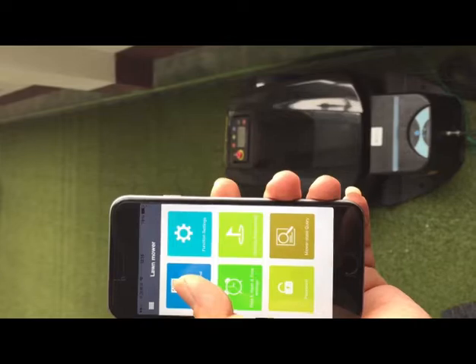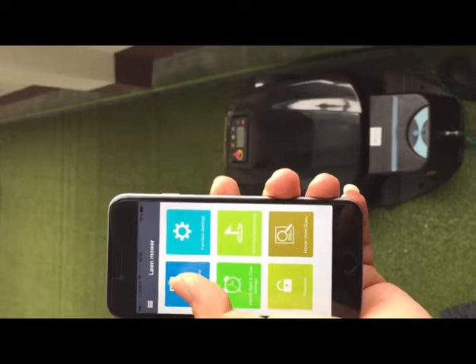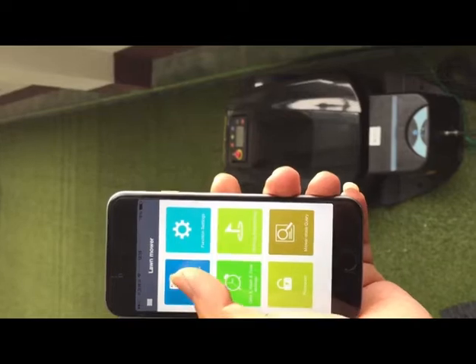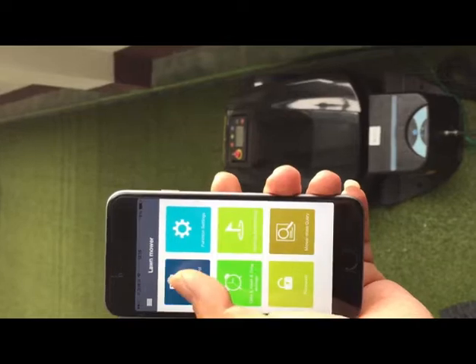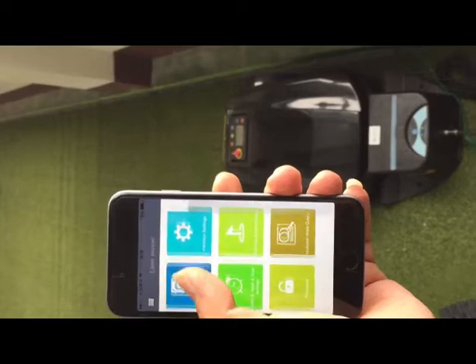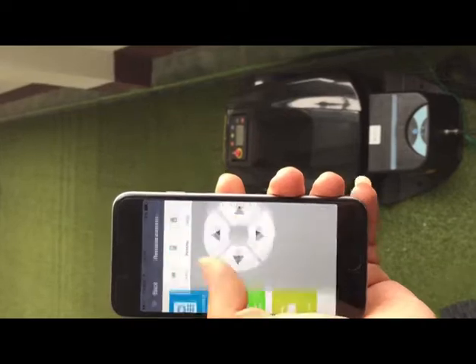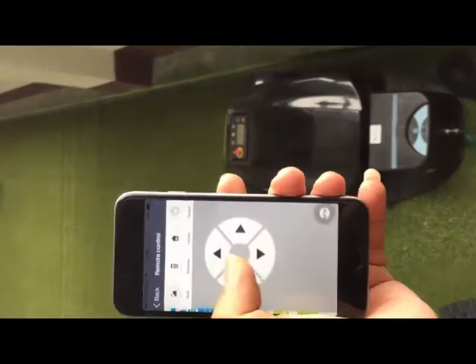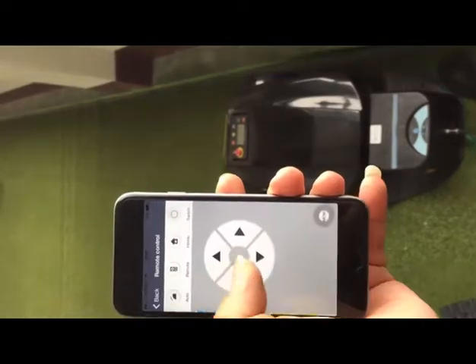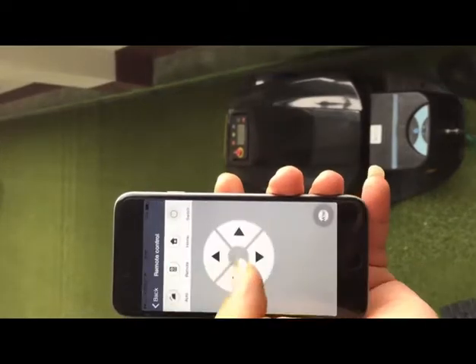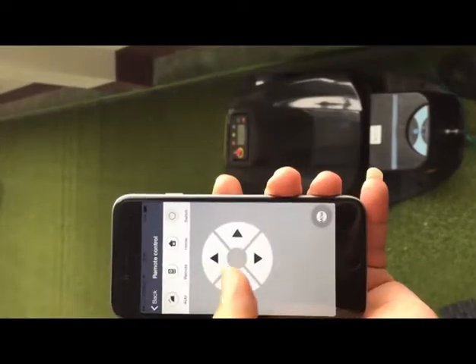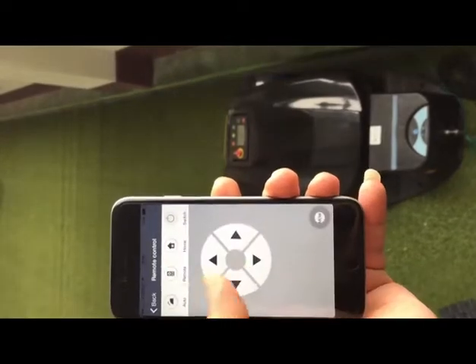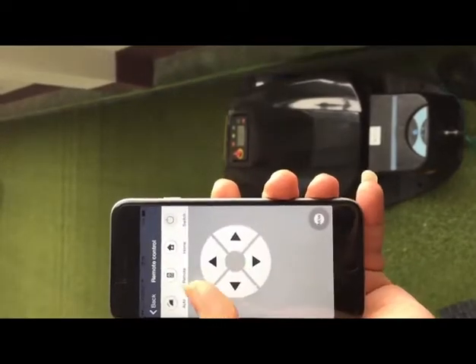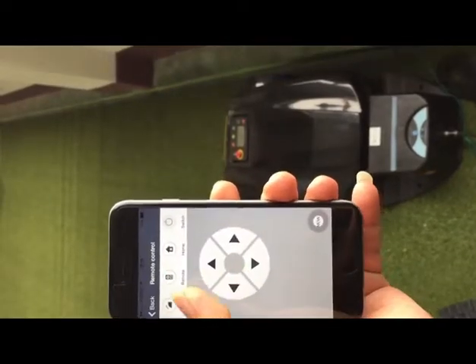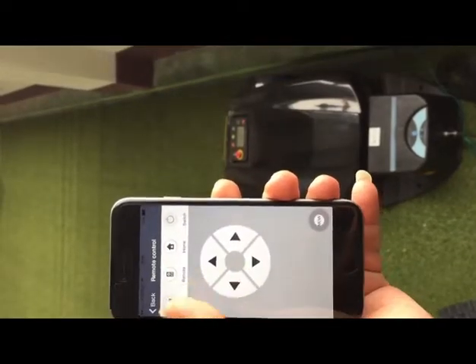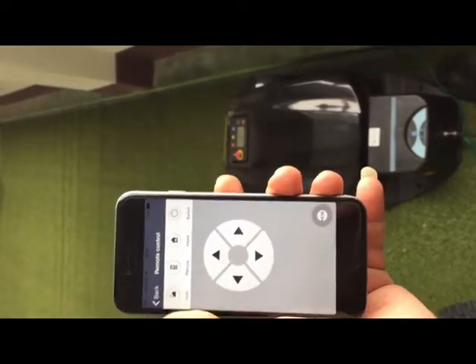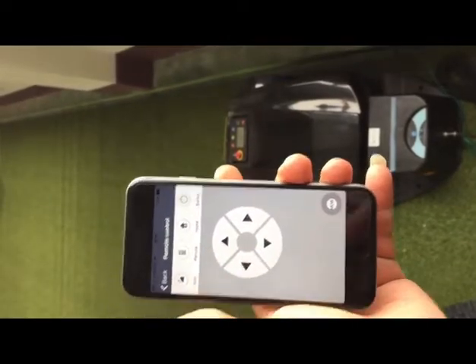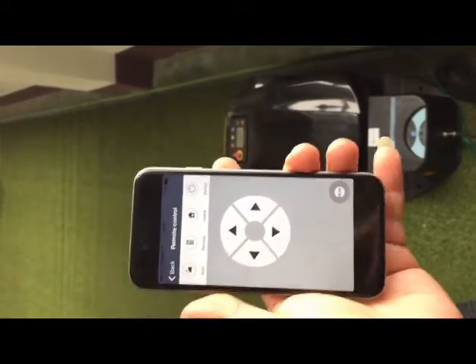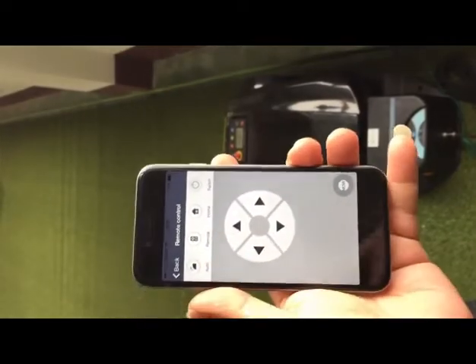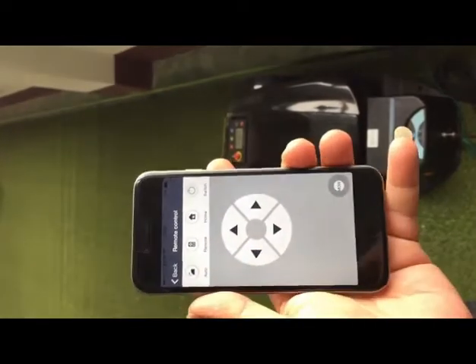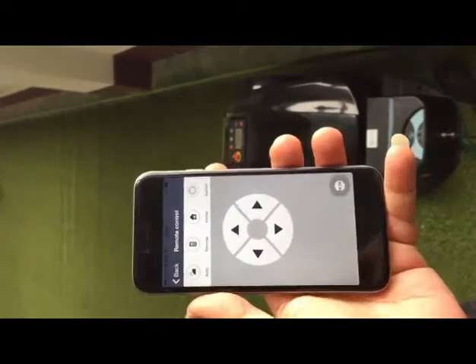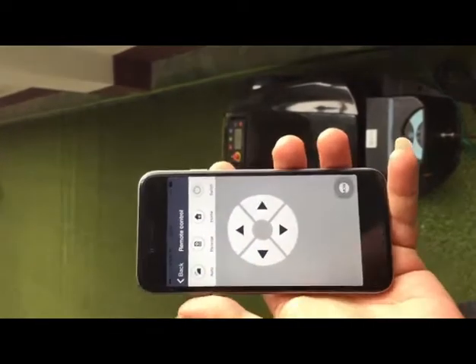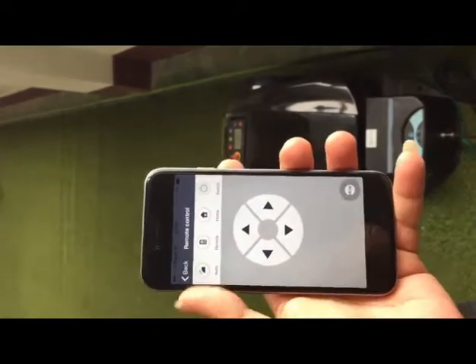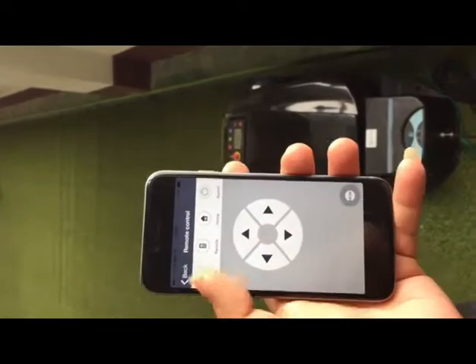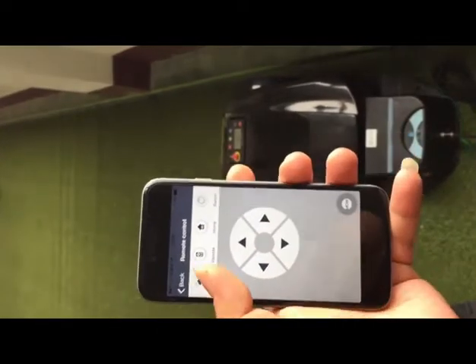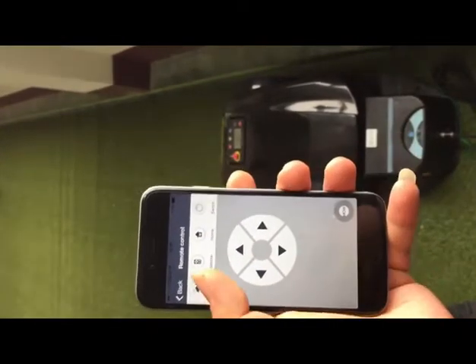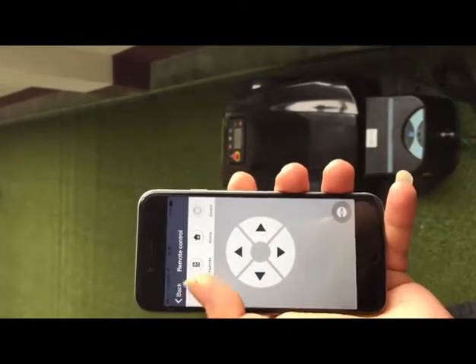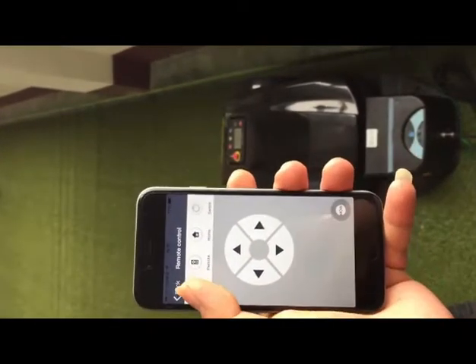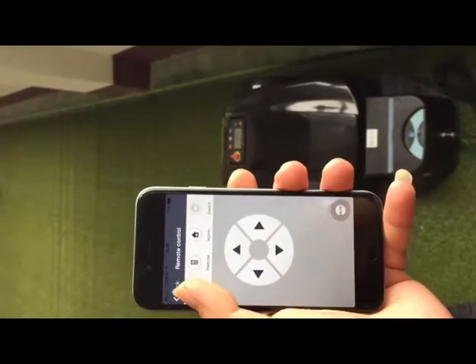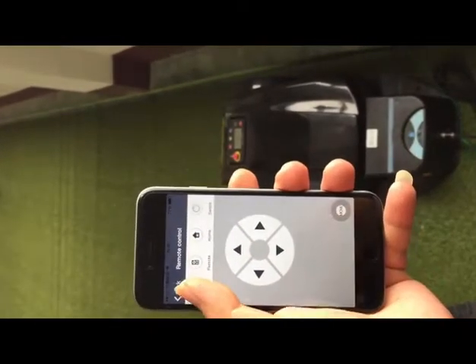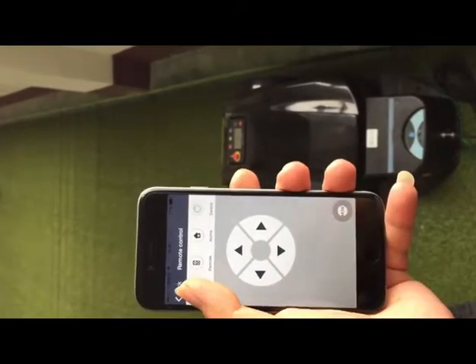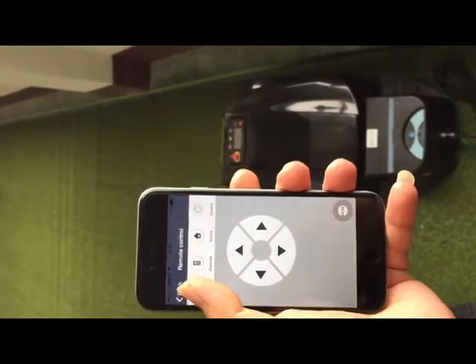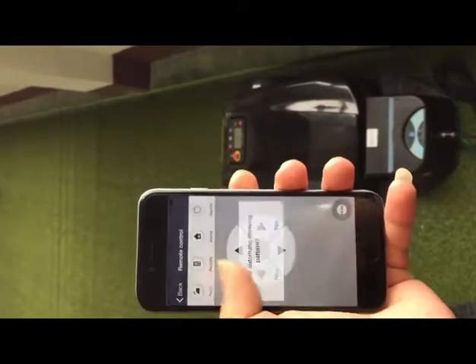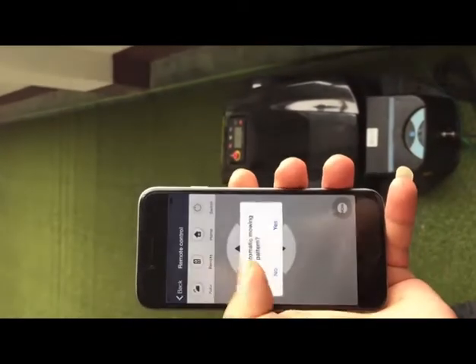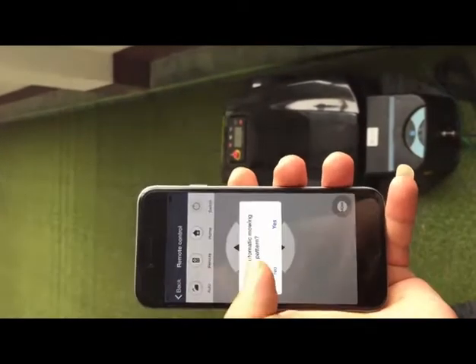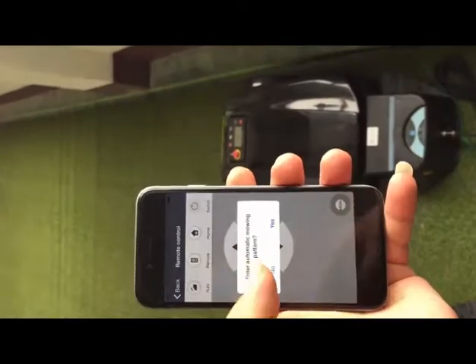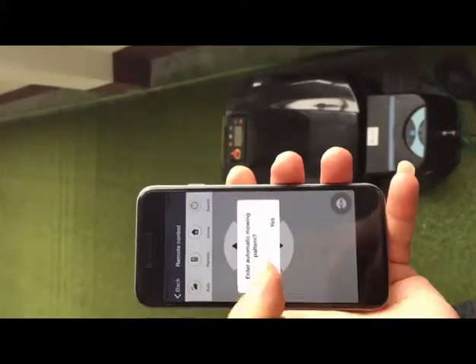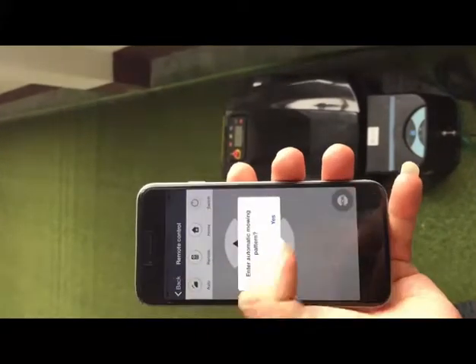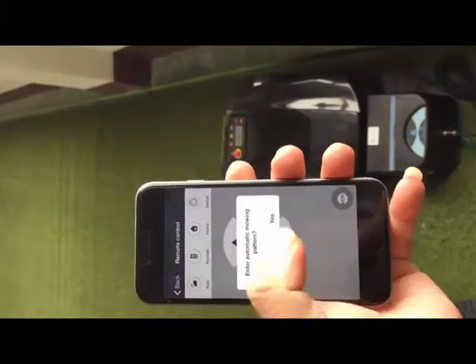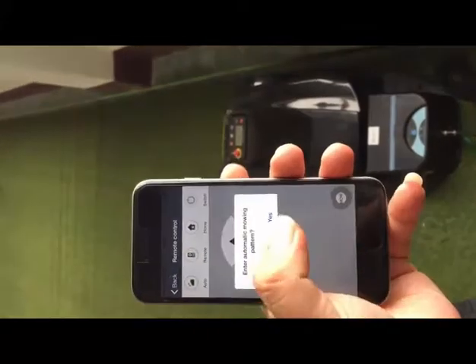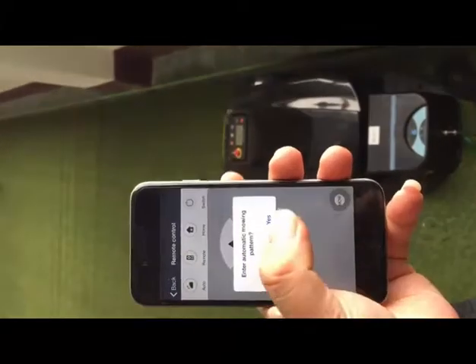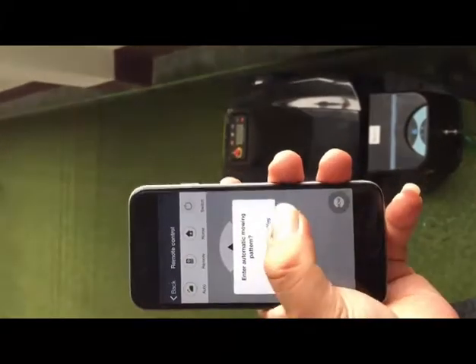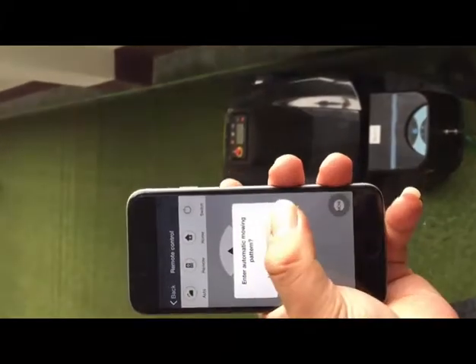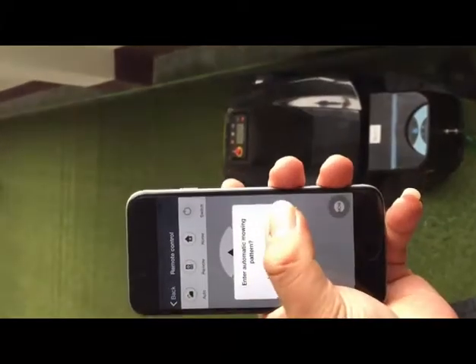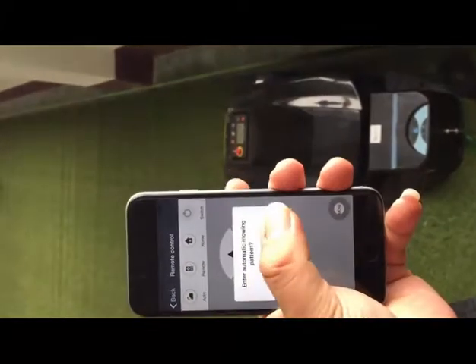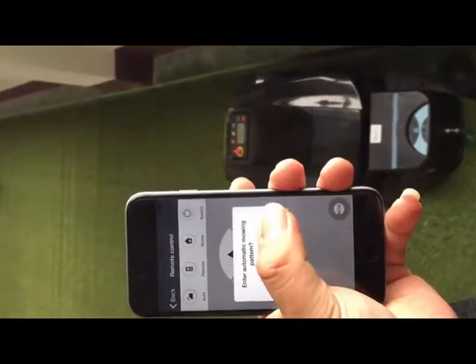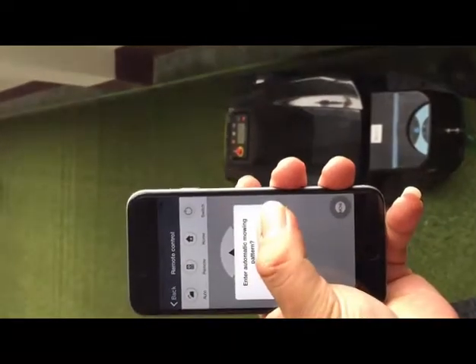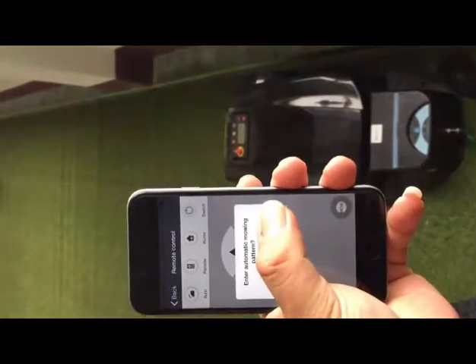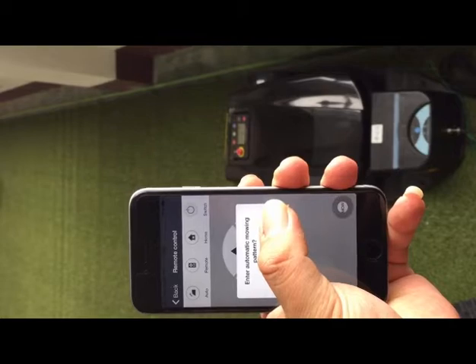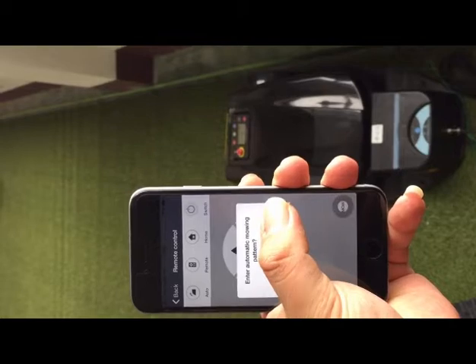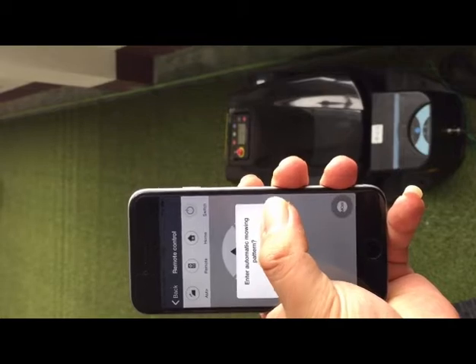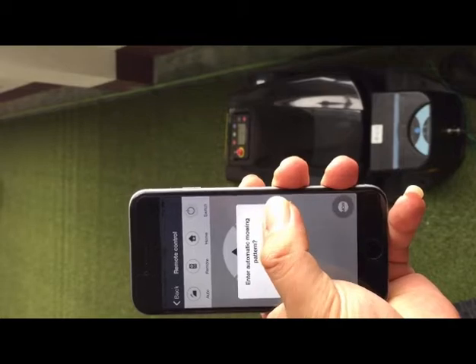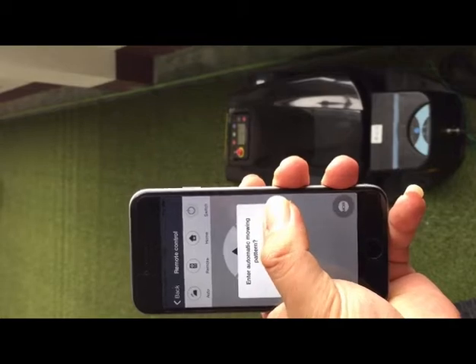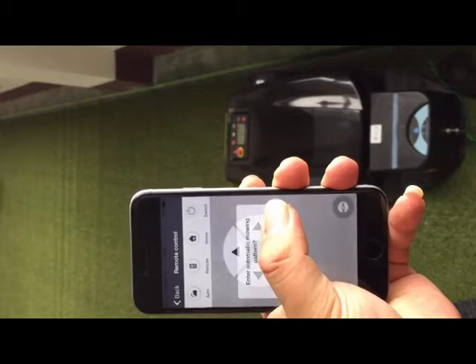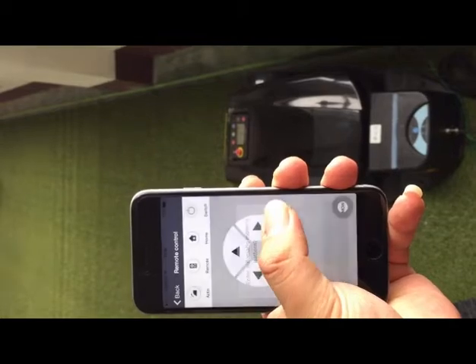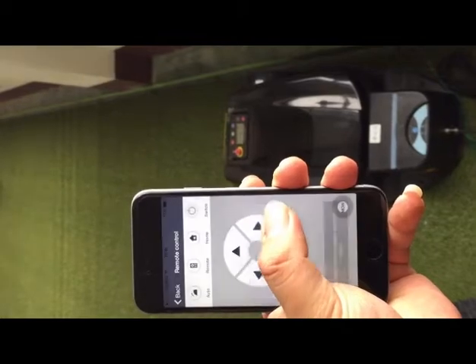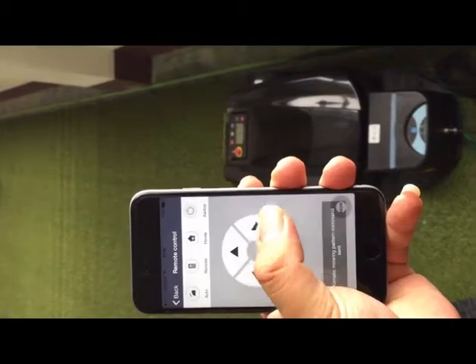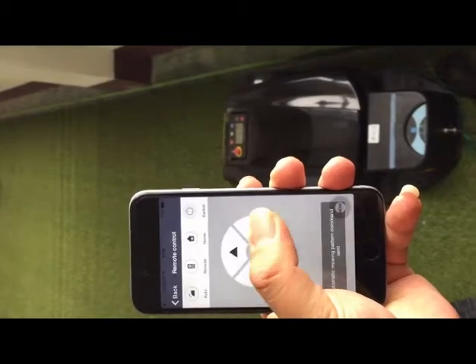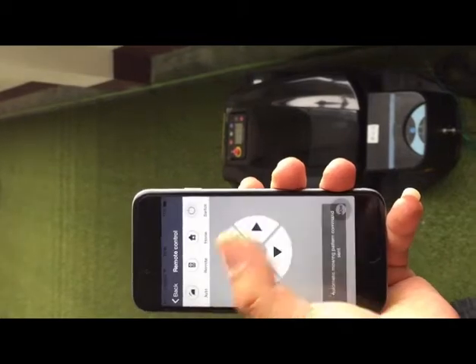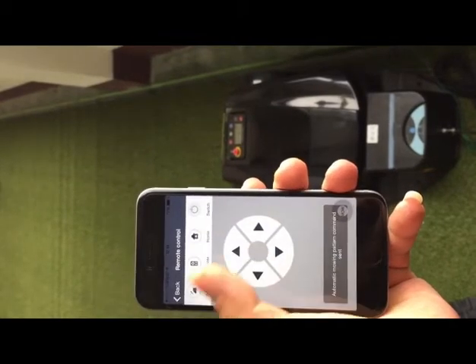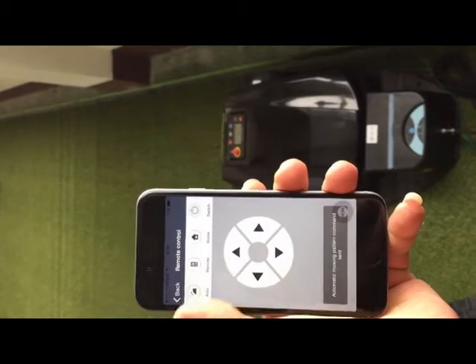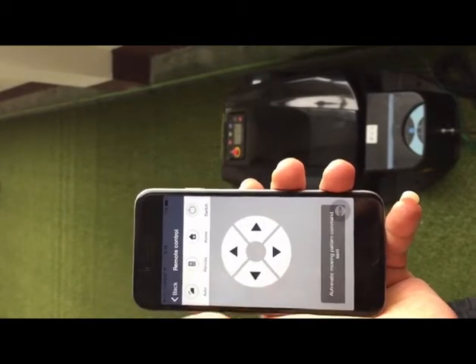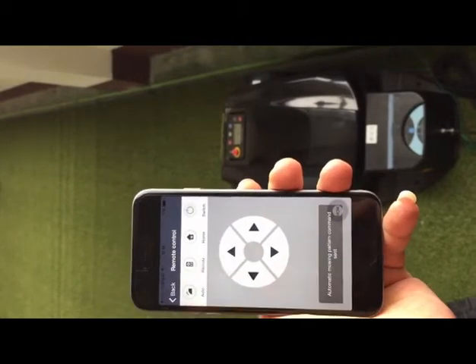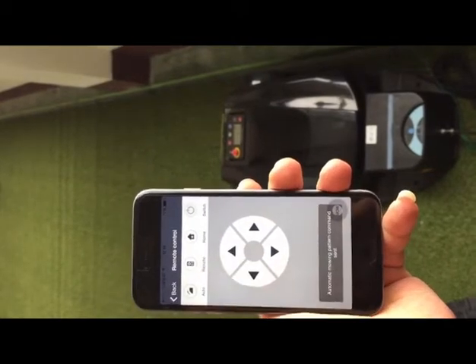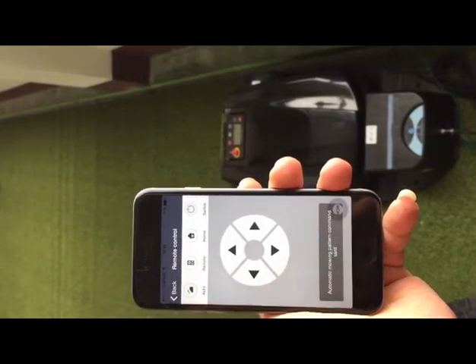There are four options. Press Auto and the mobile will work automatically in this pattern.